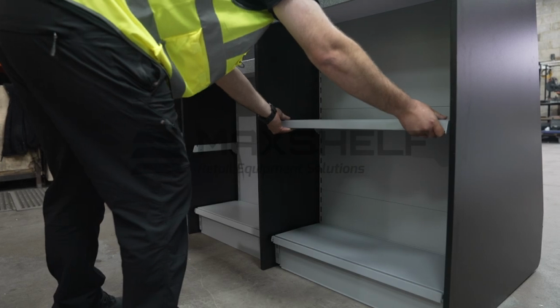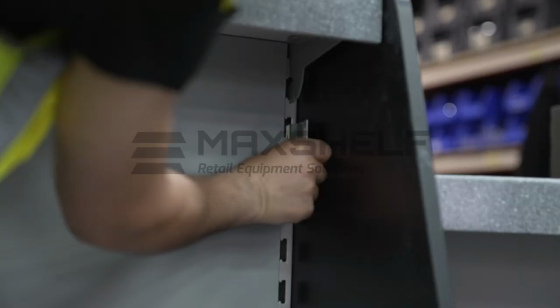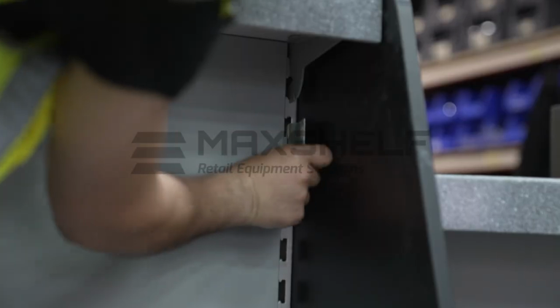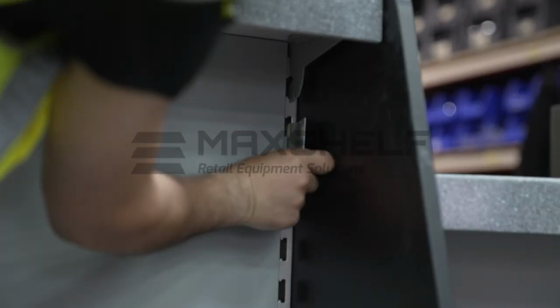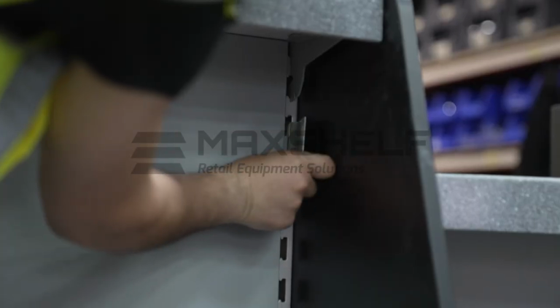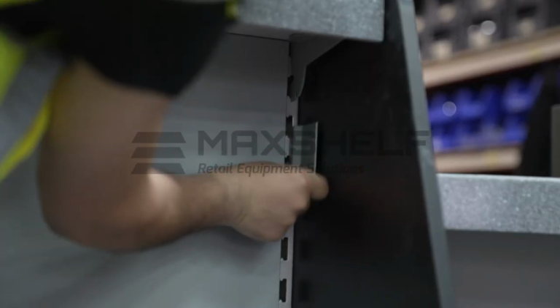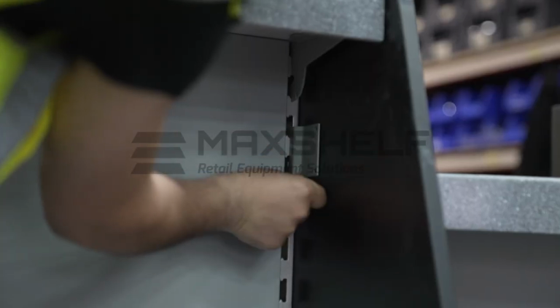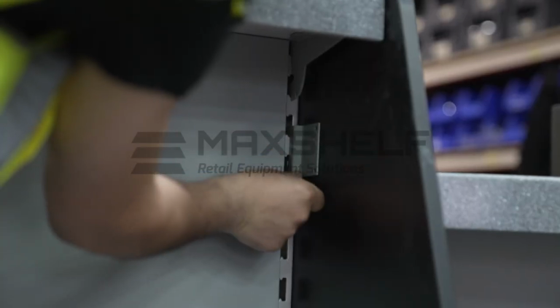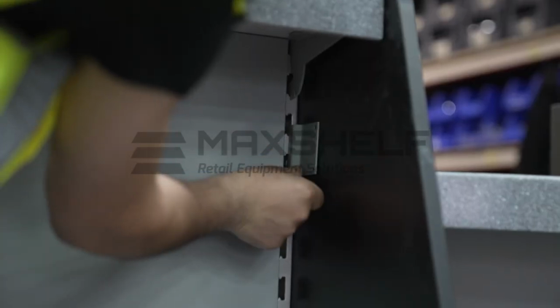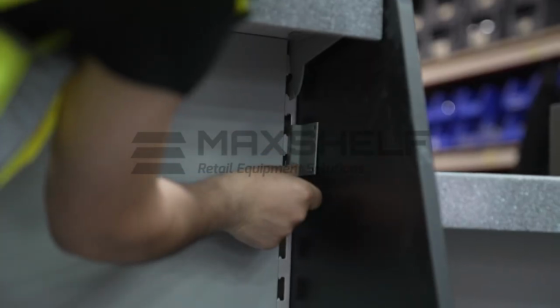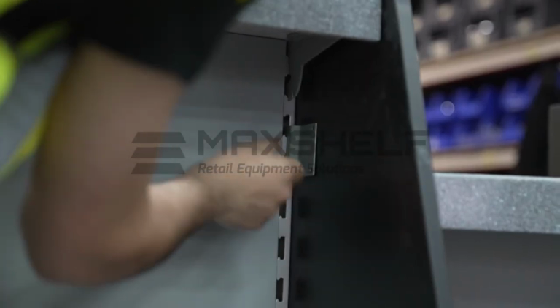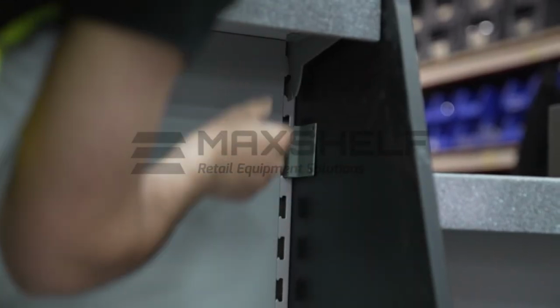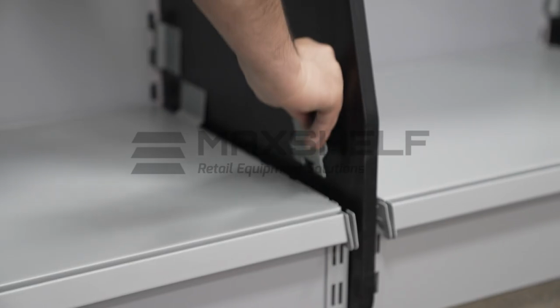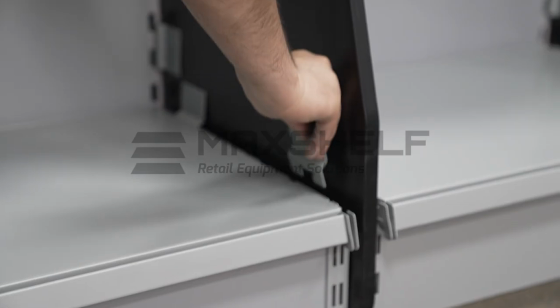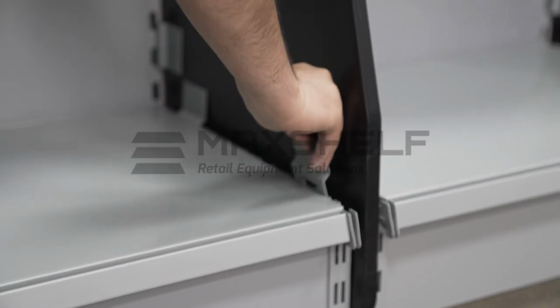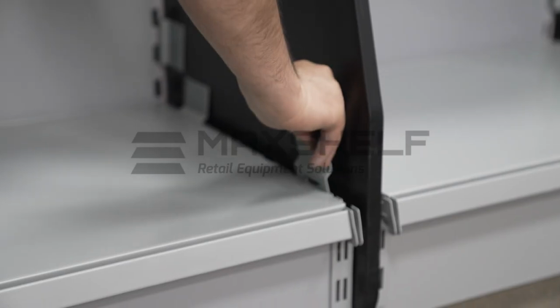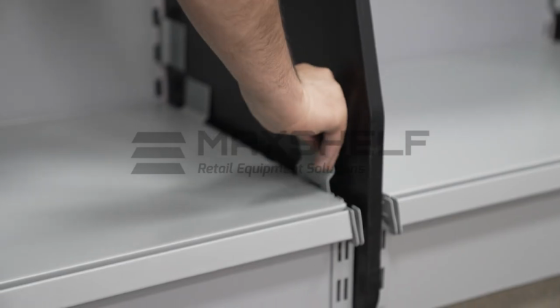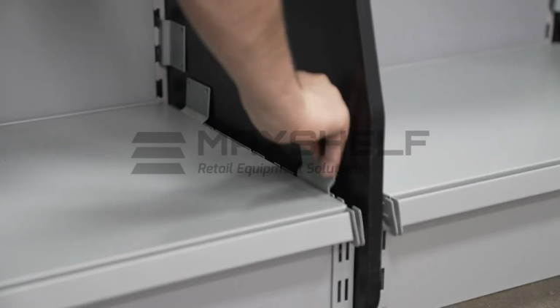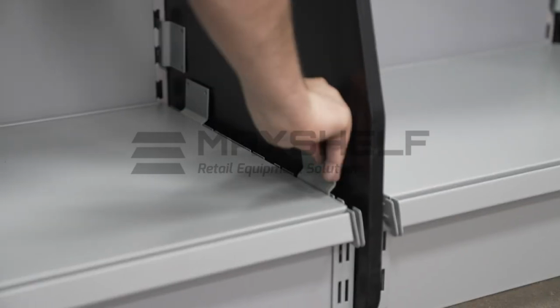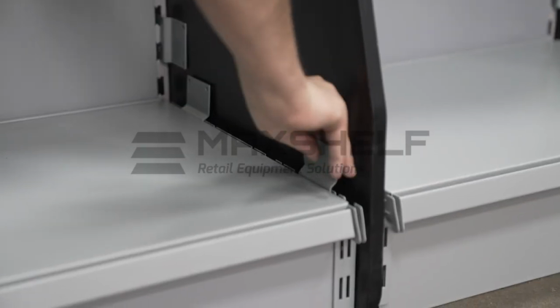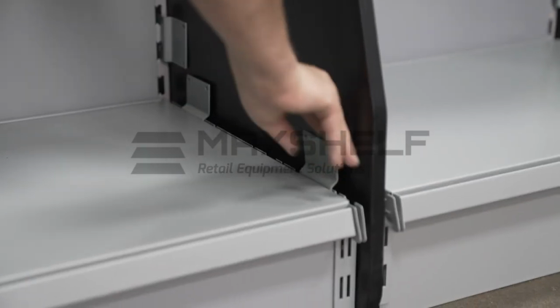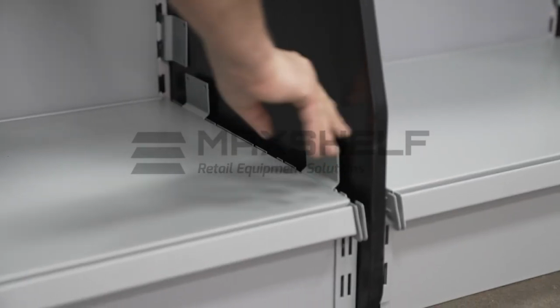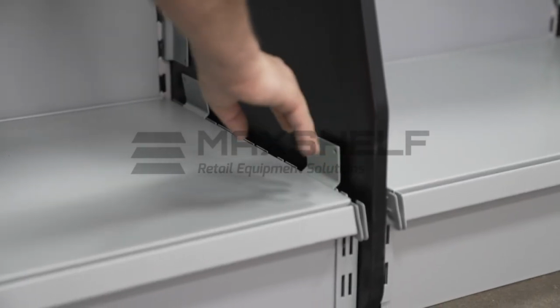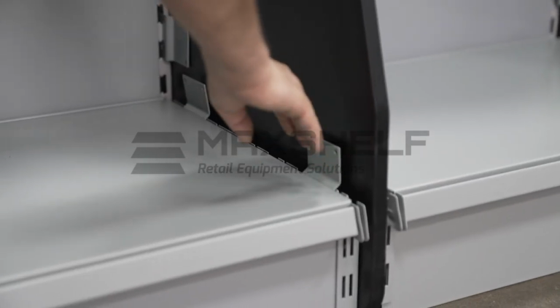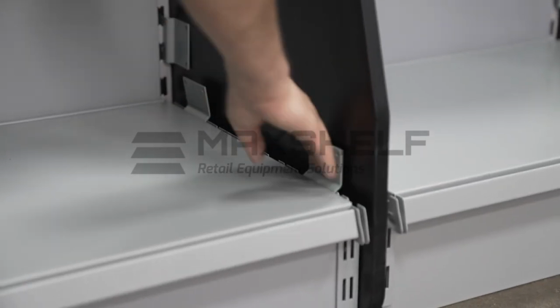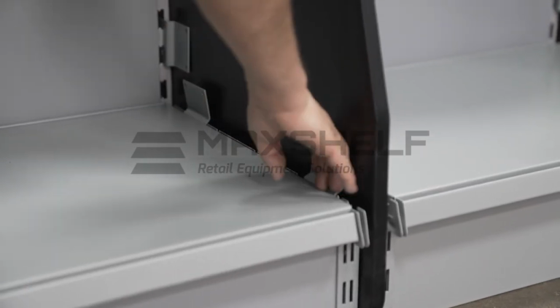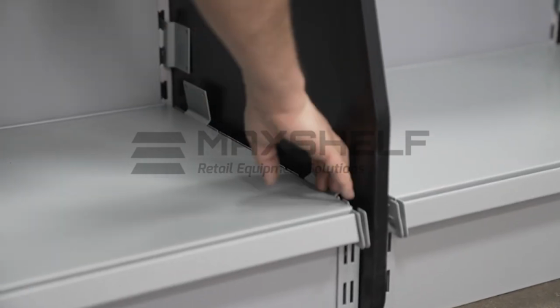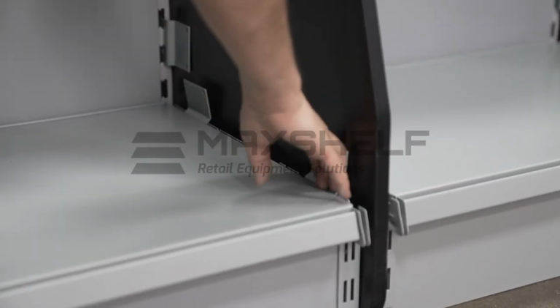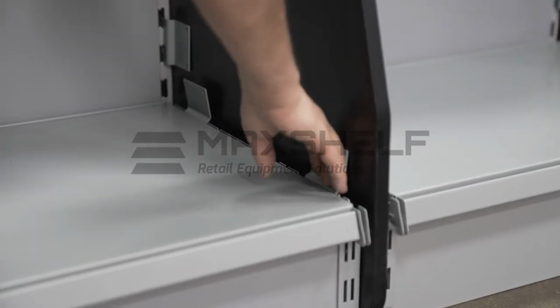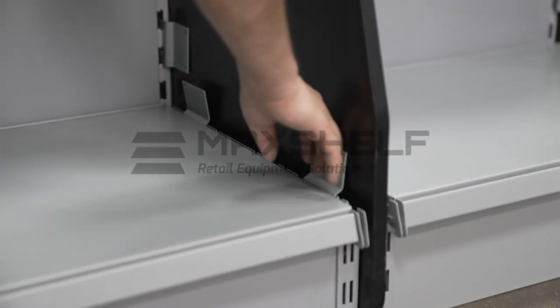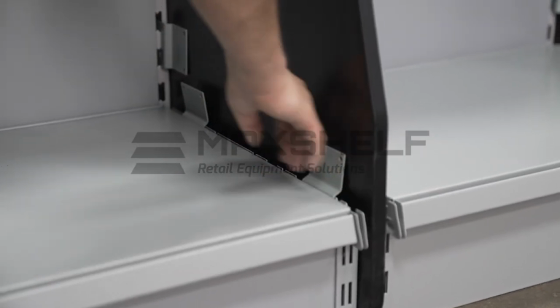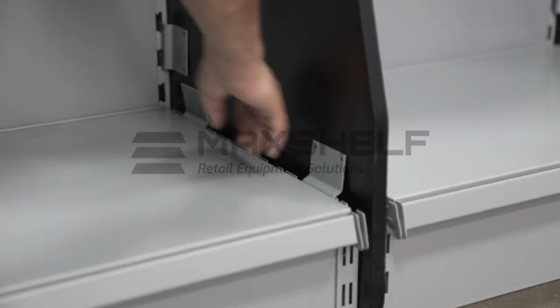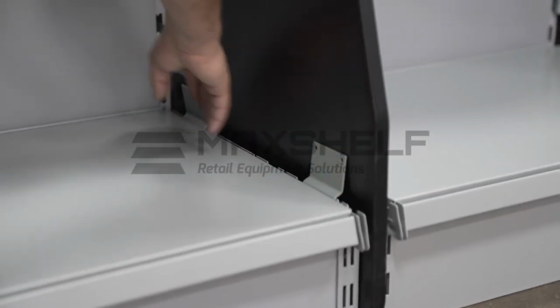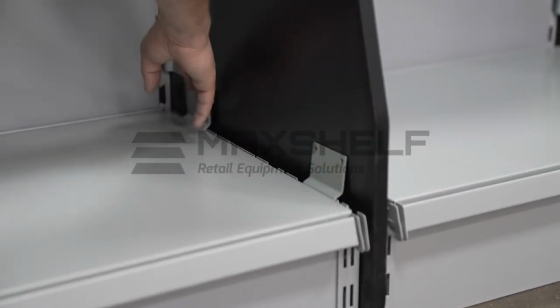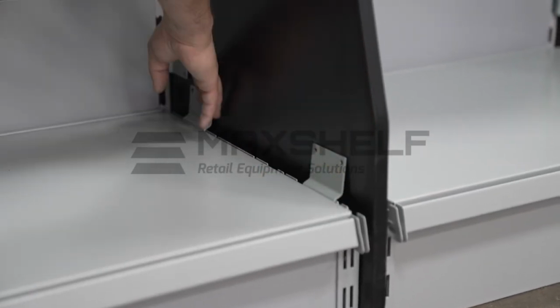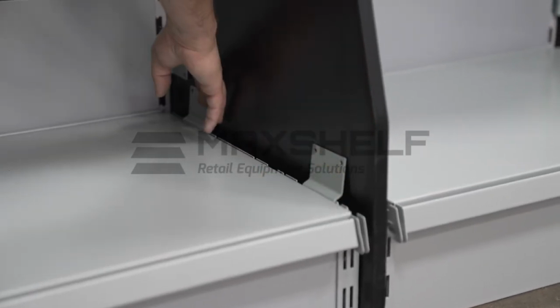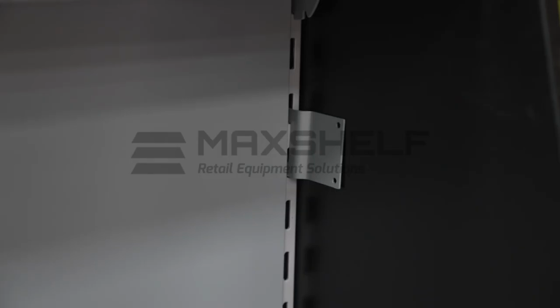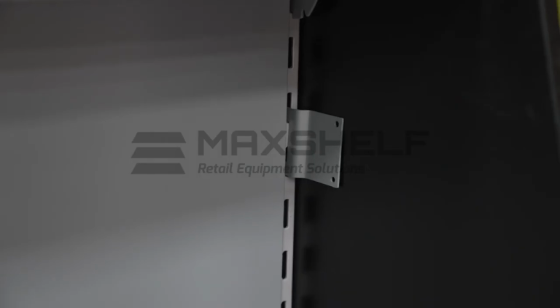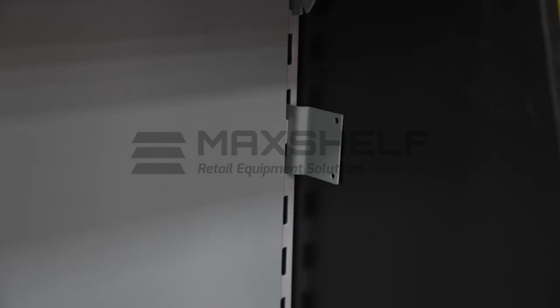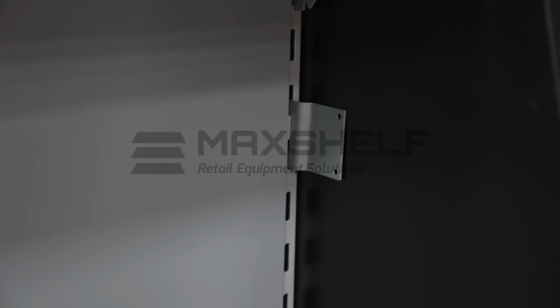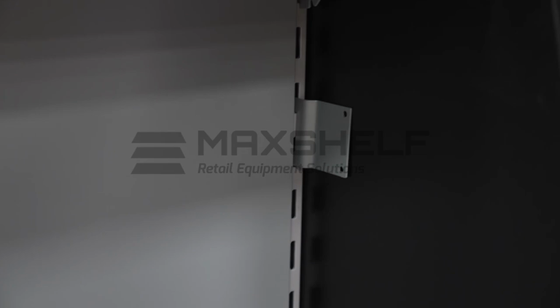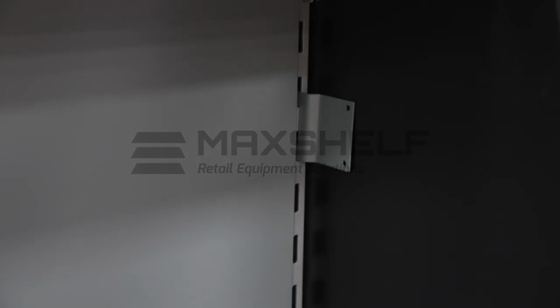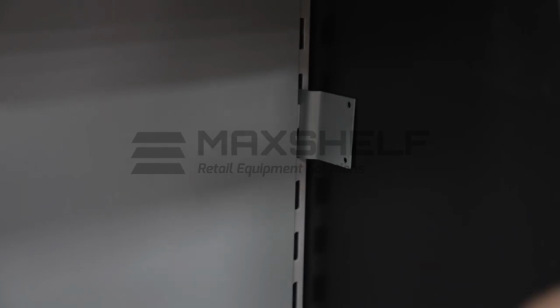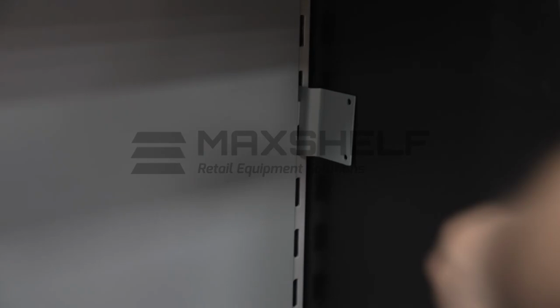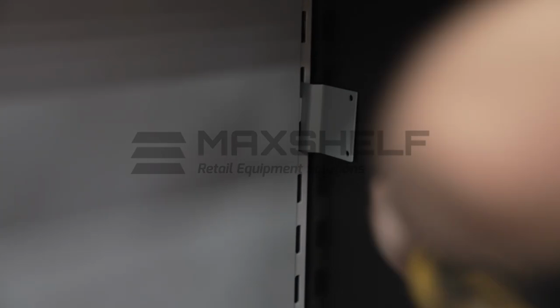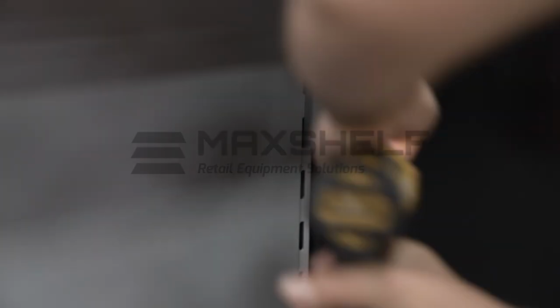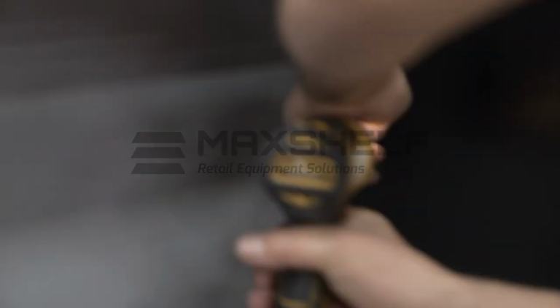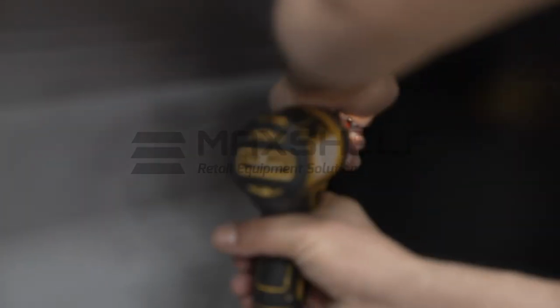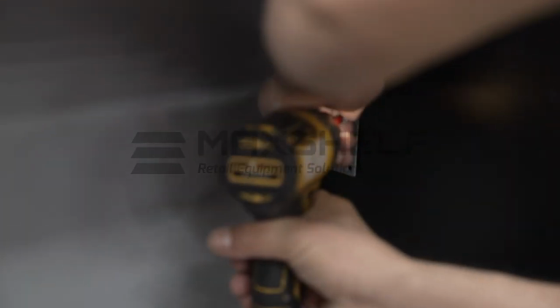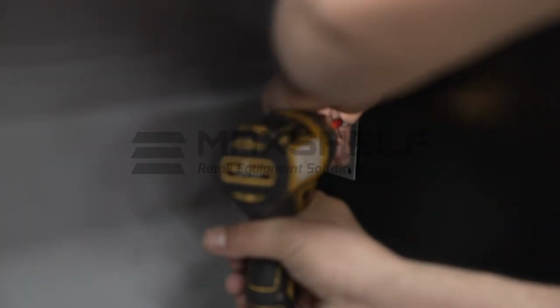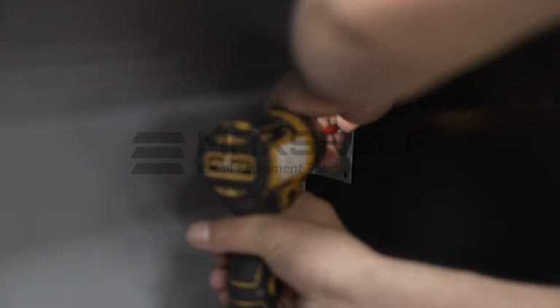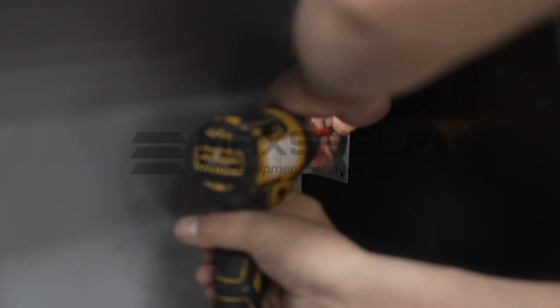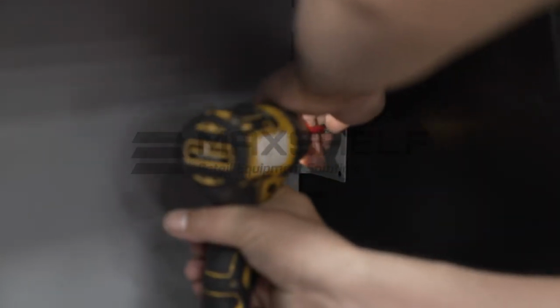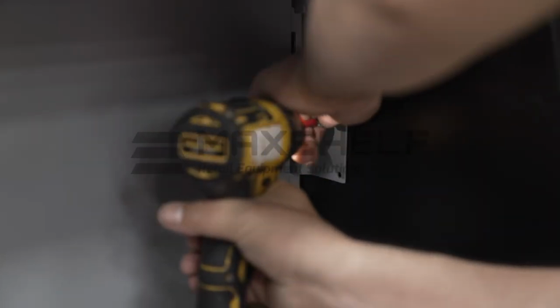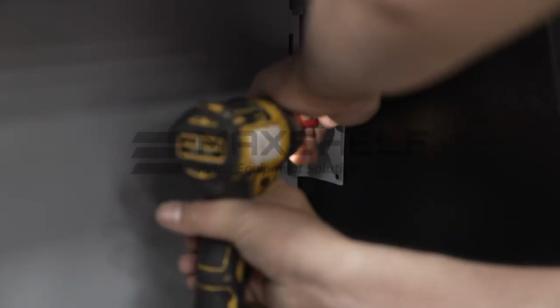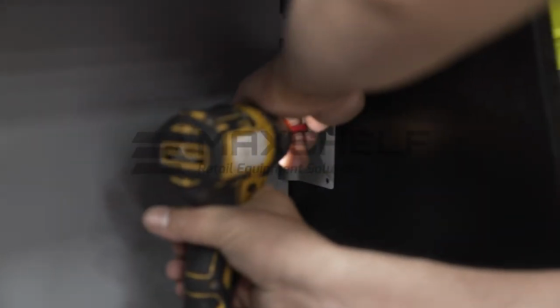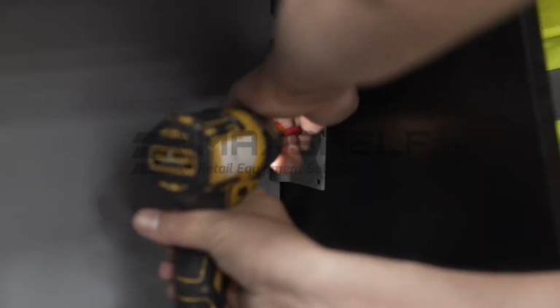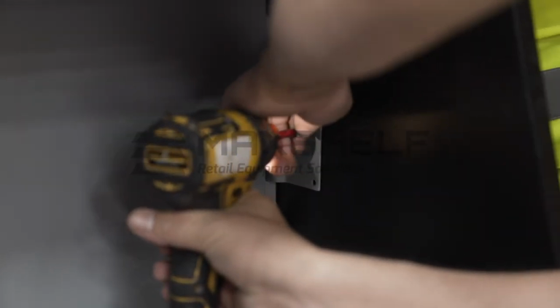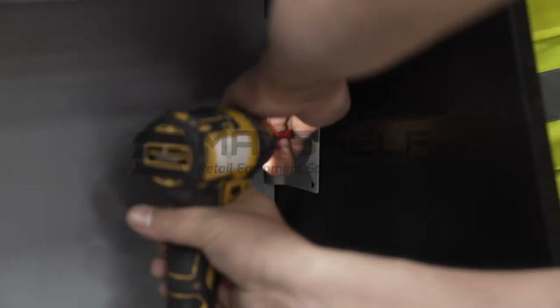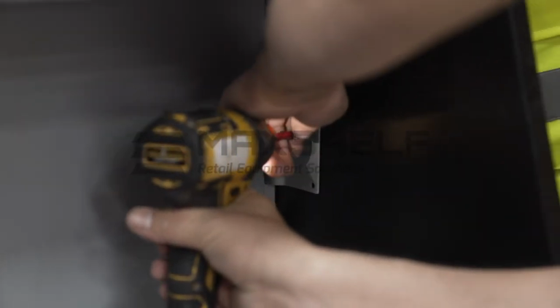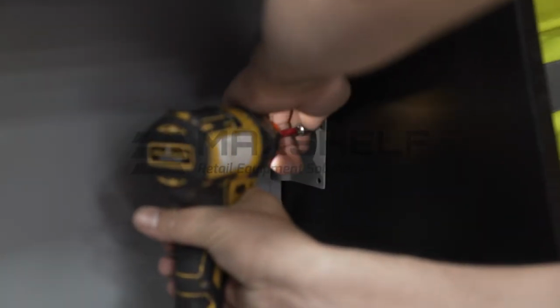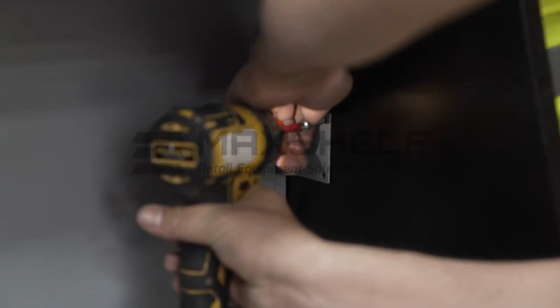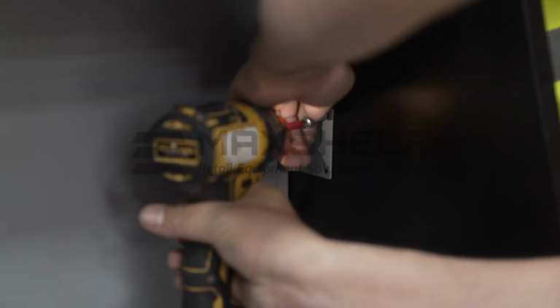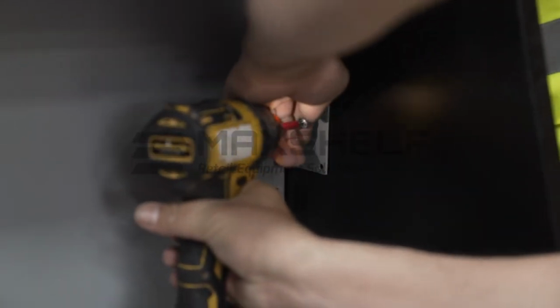Place gables so that they line up with the worktop and the base legs. Screw through the gables into the worktop sides and base legs.